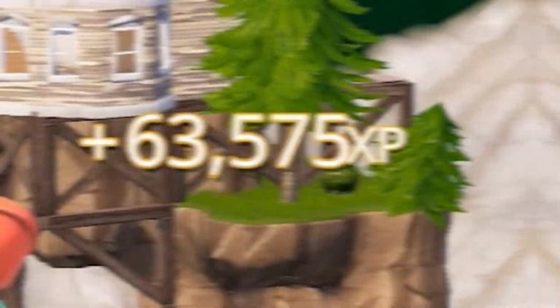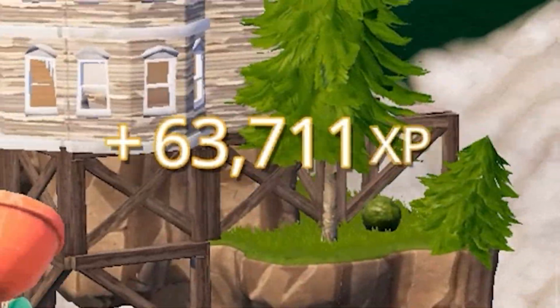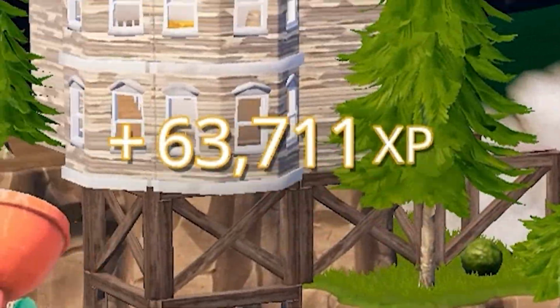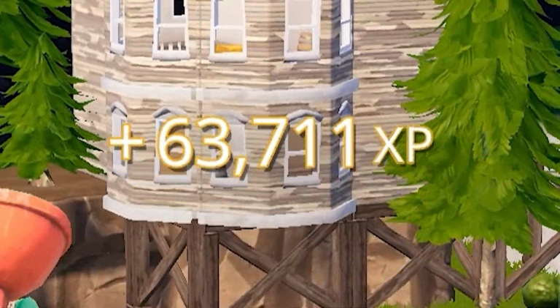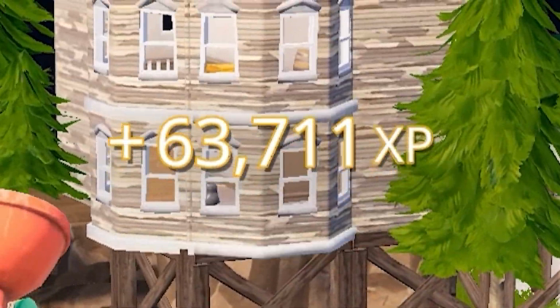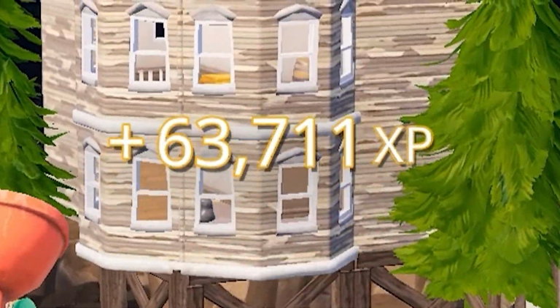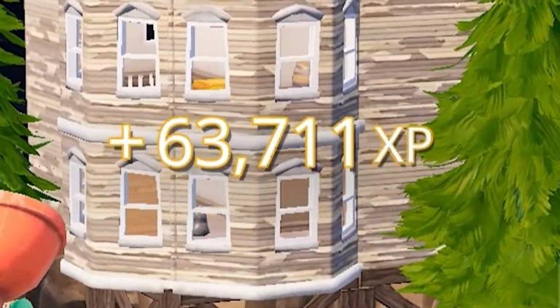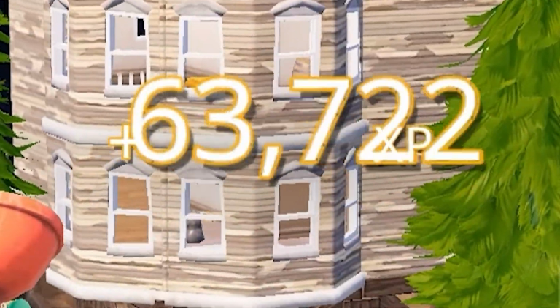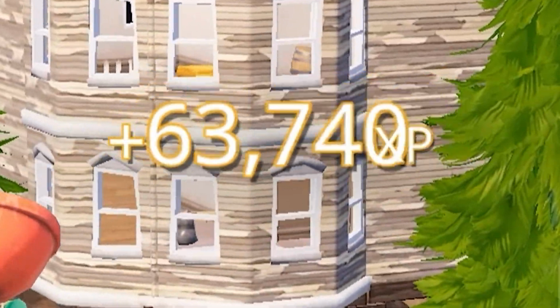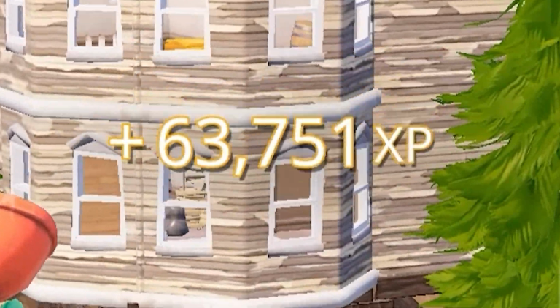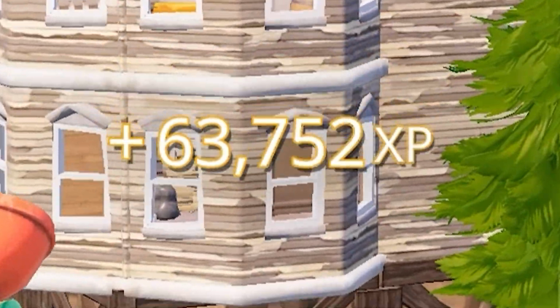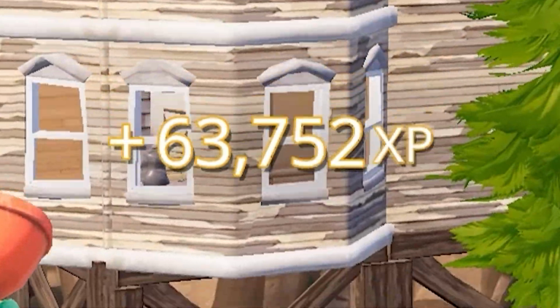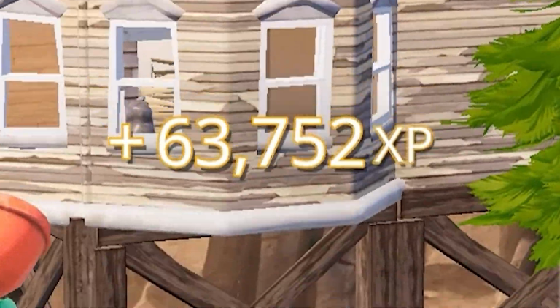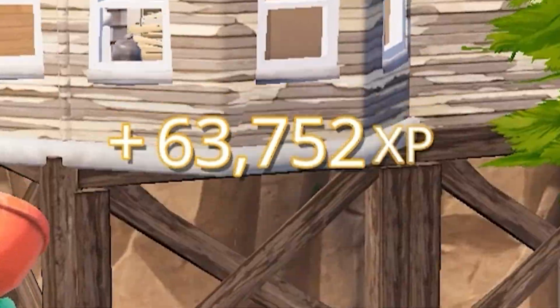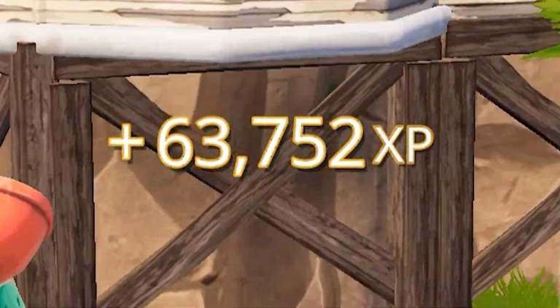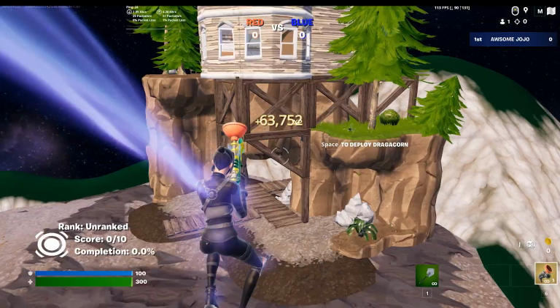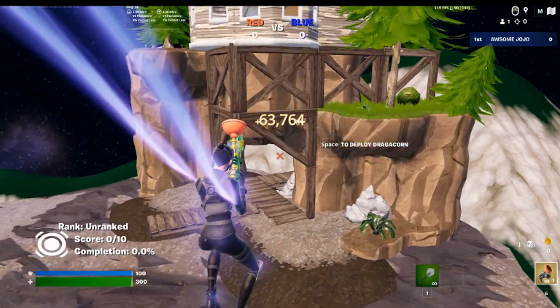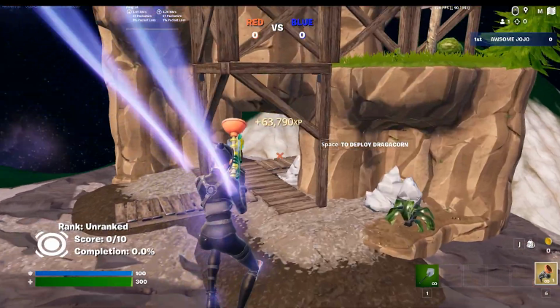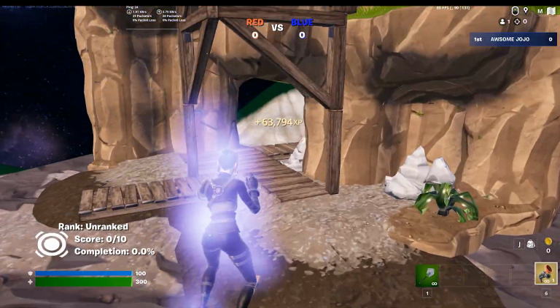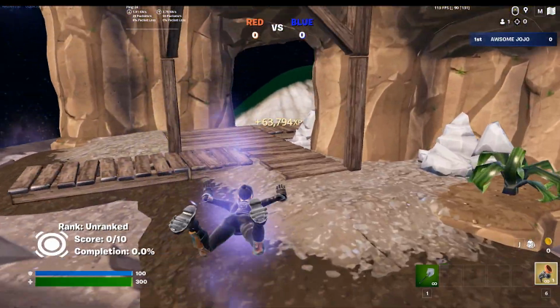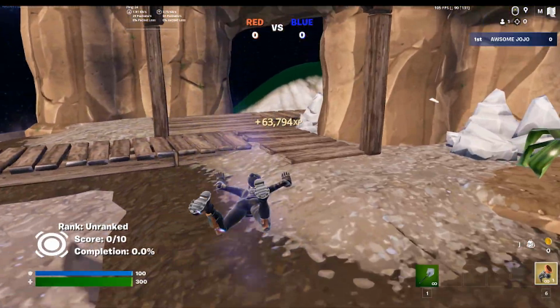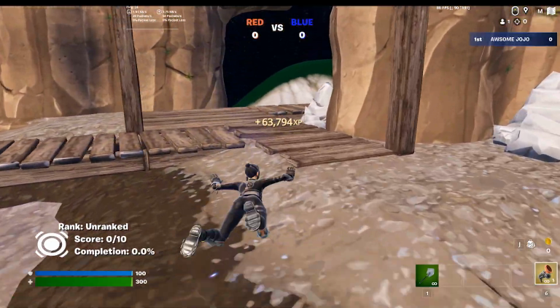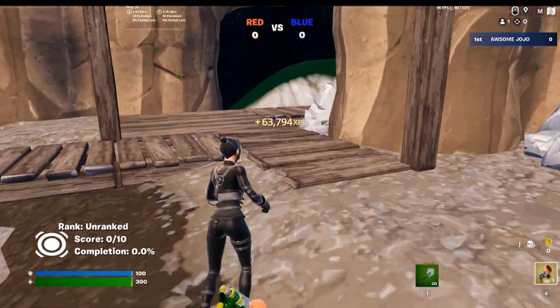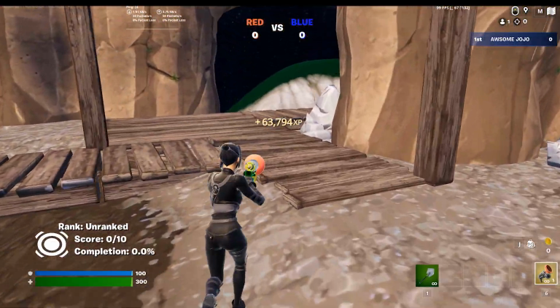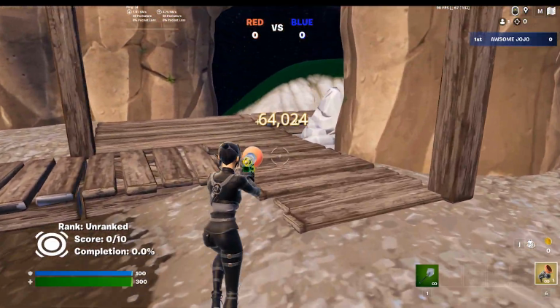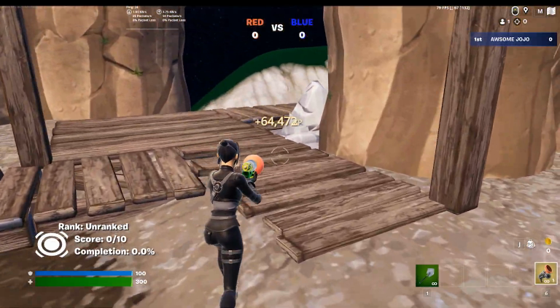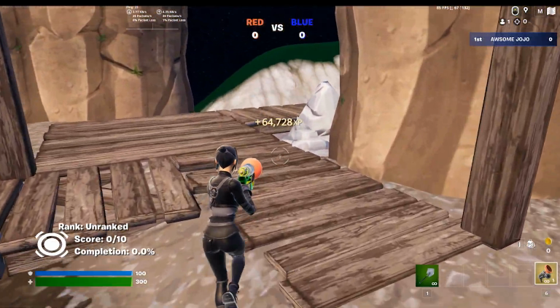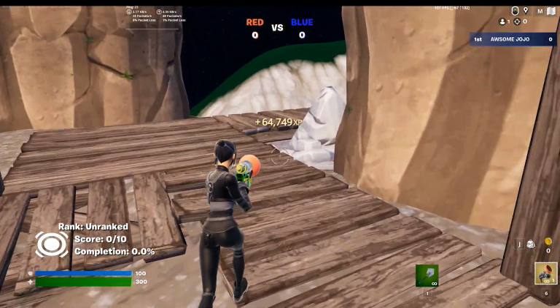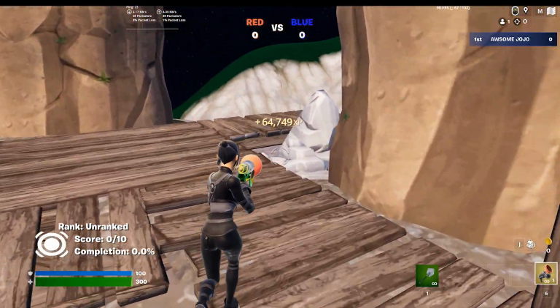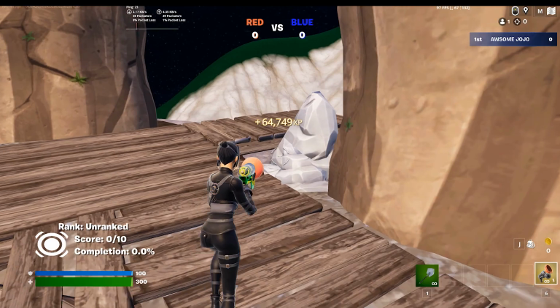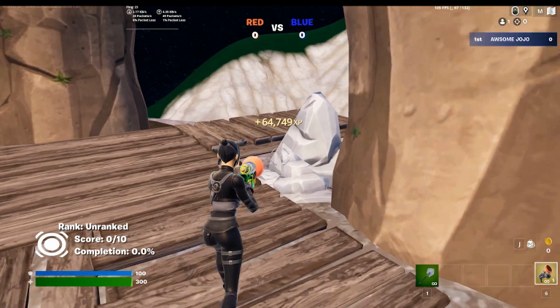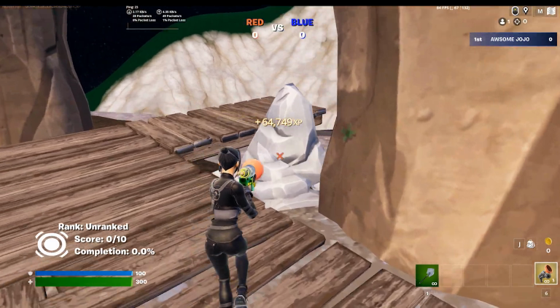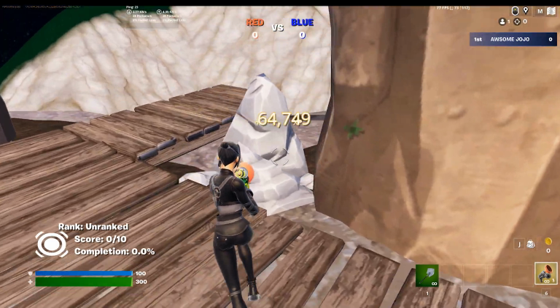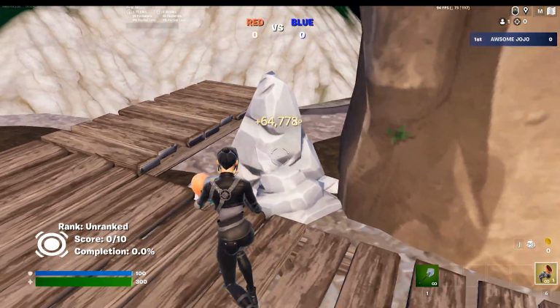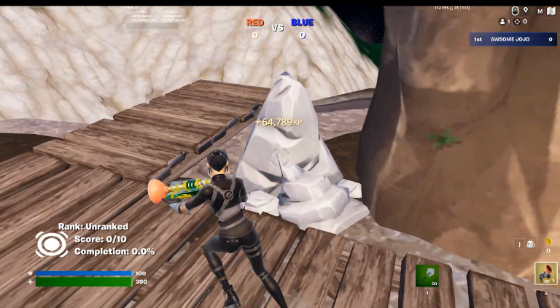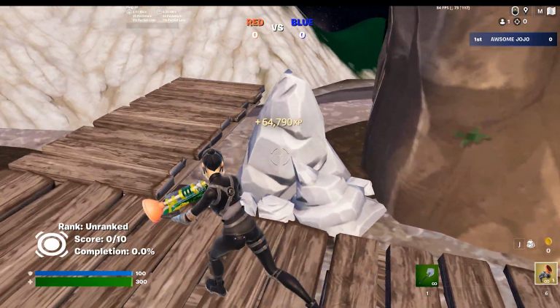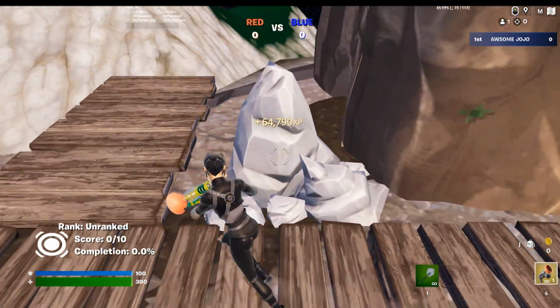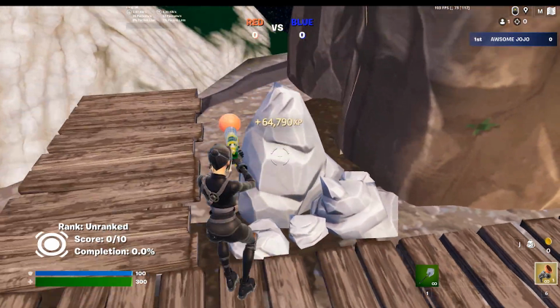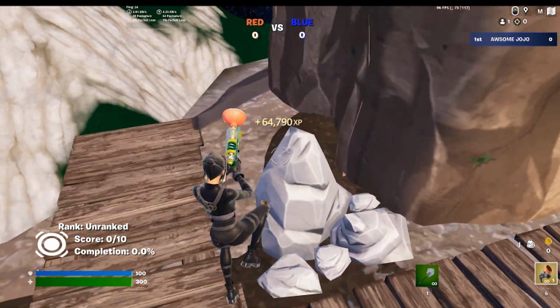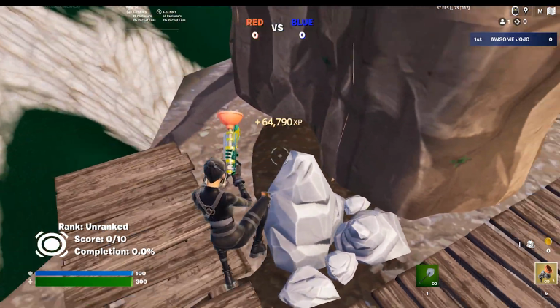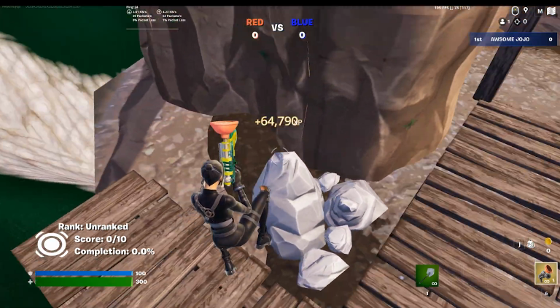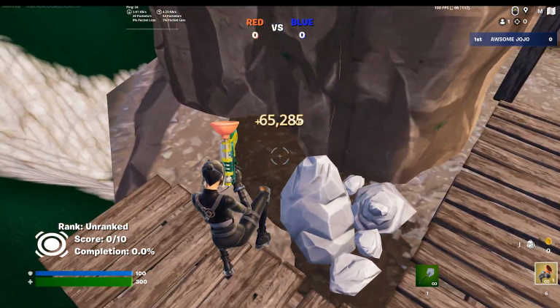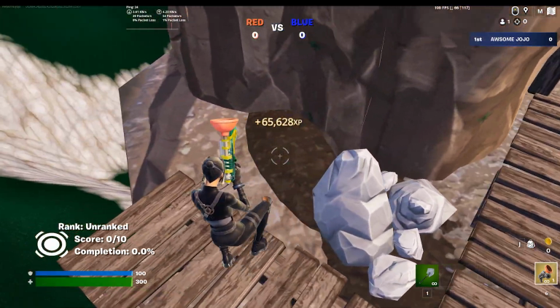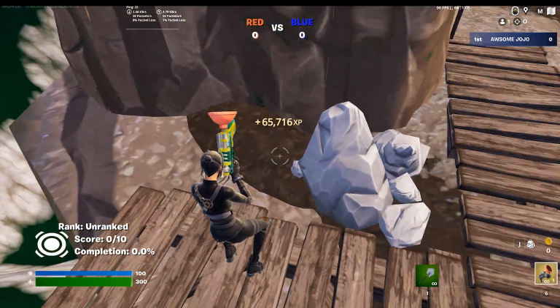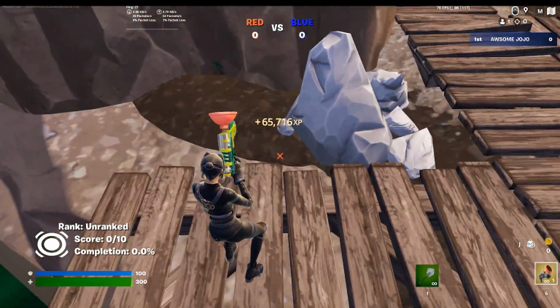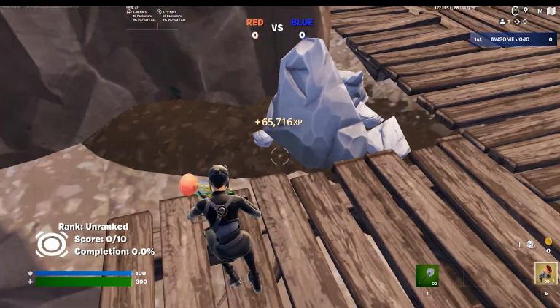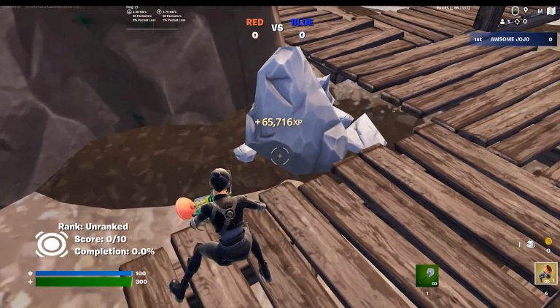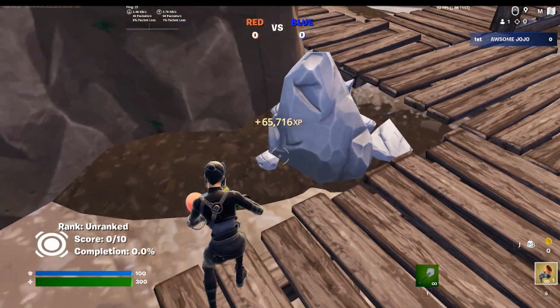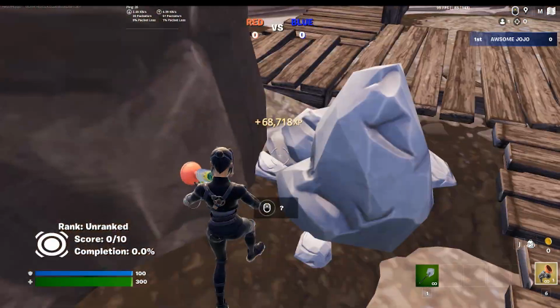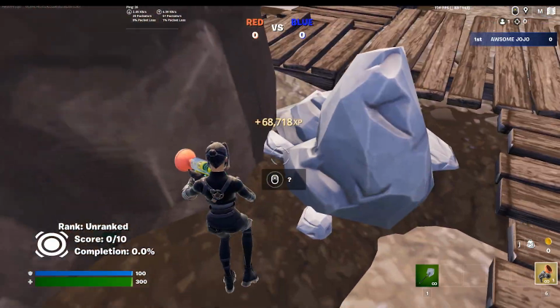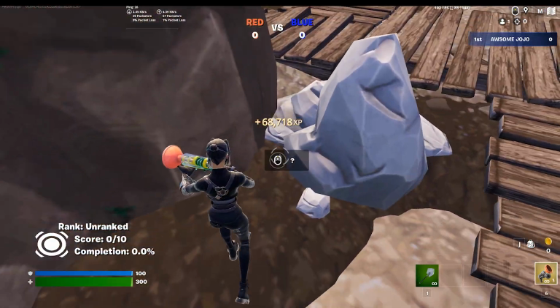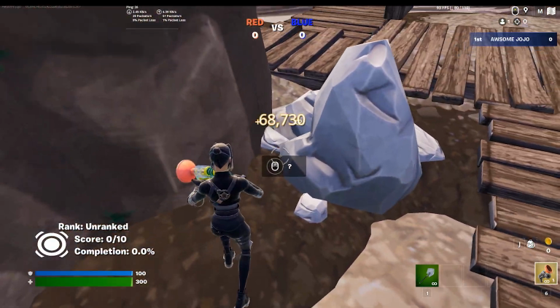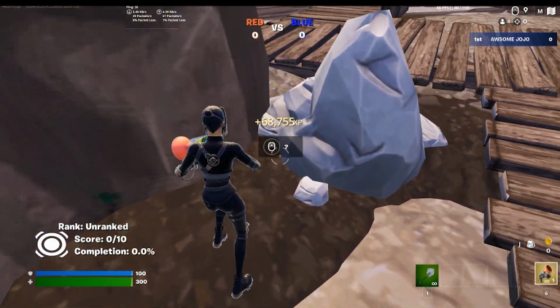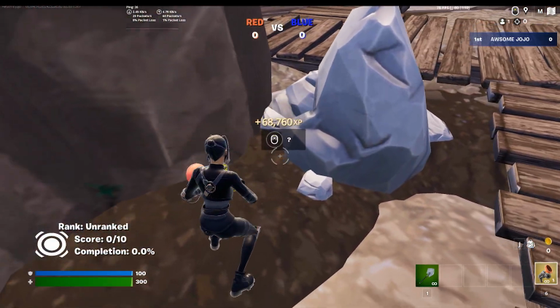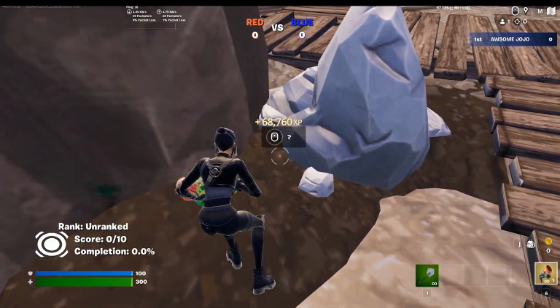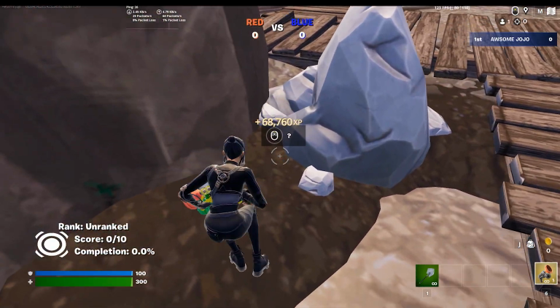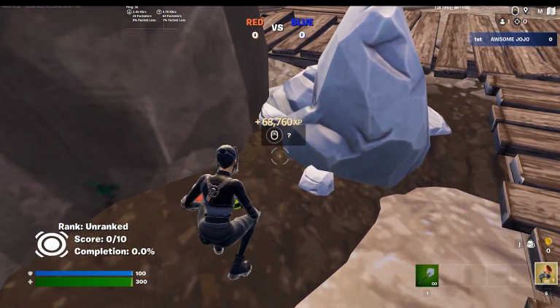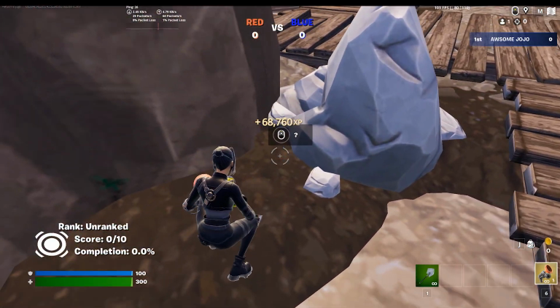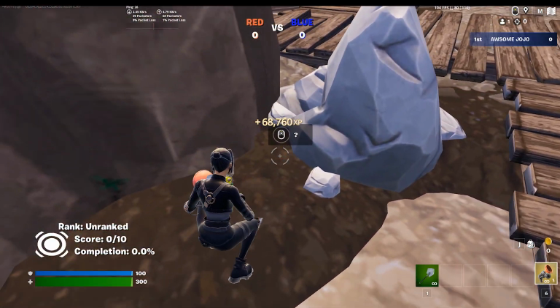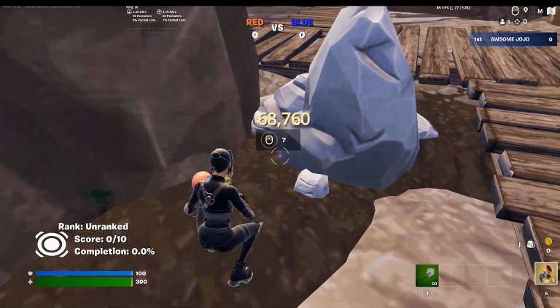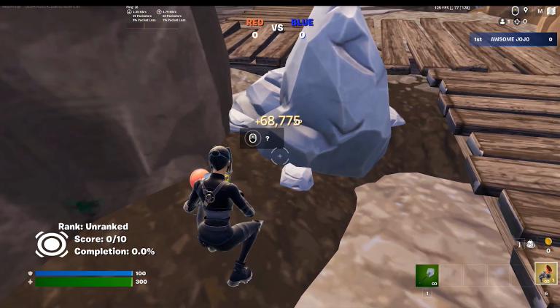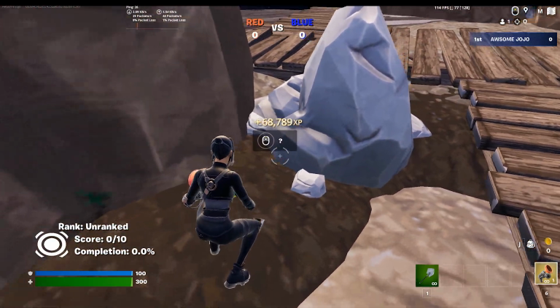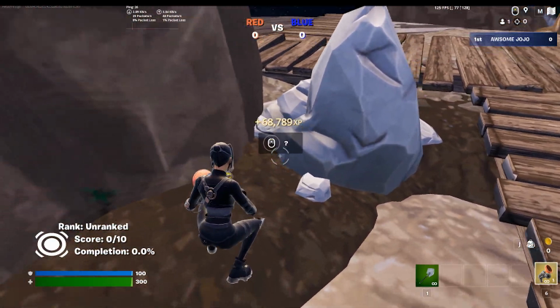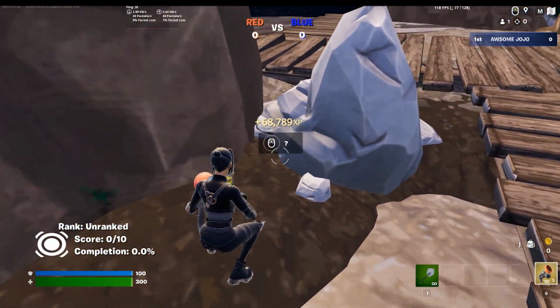Just look how much XP I already got. Go back to the same island again and go down to this rock. Go behind it and you will find your next XP button.